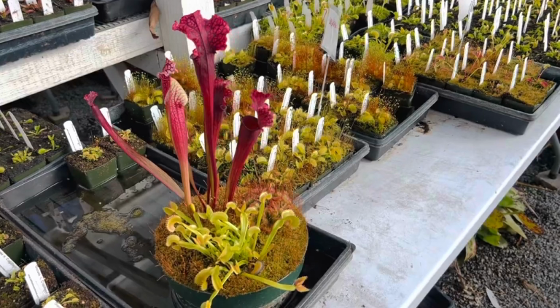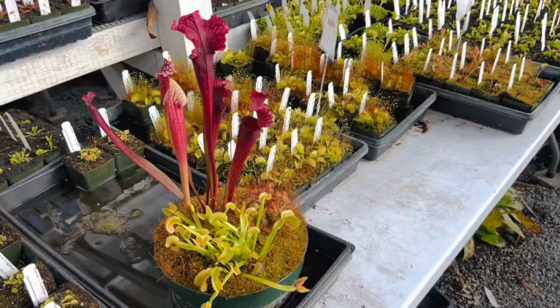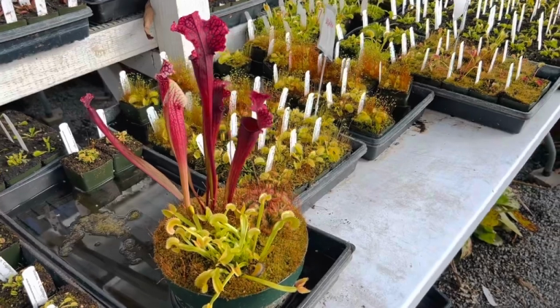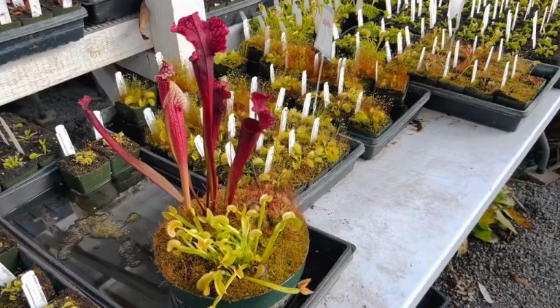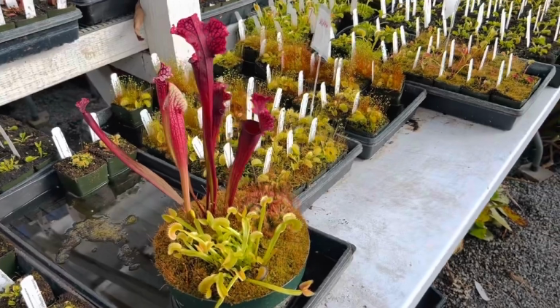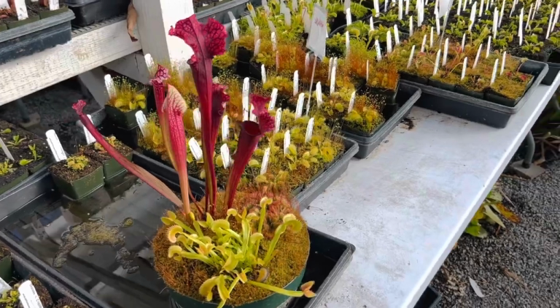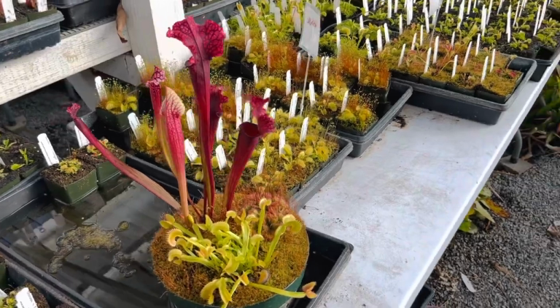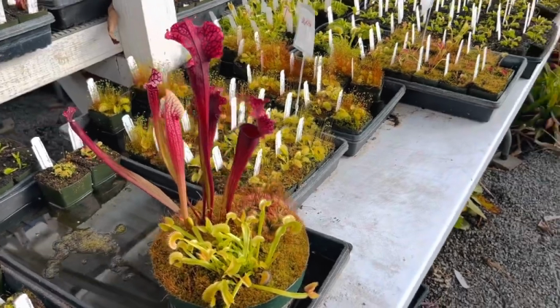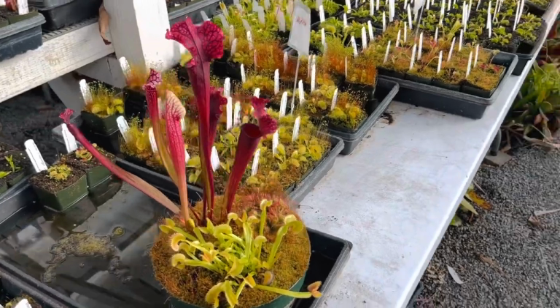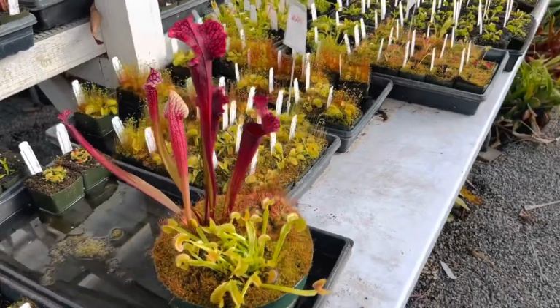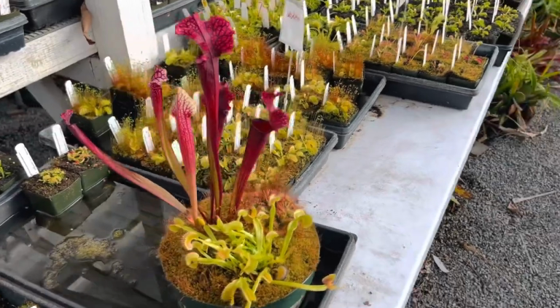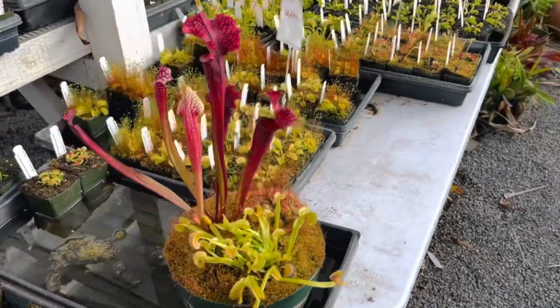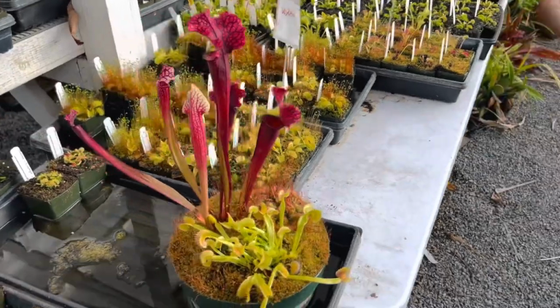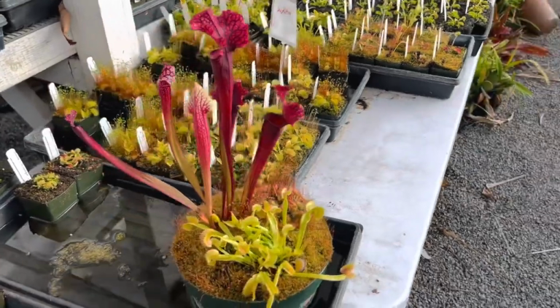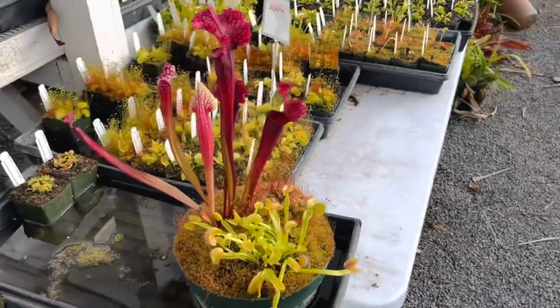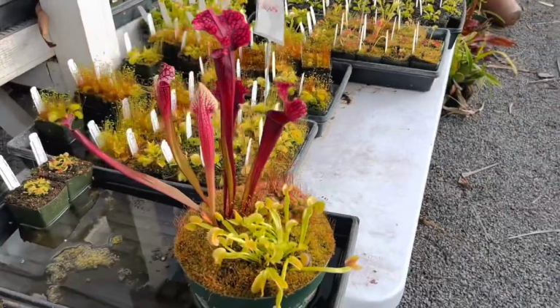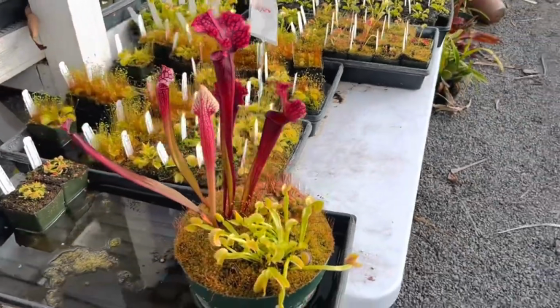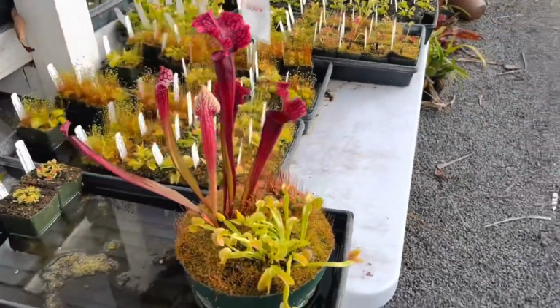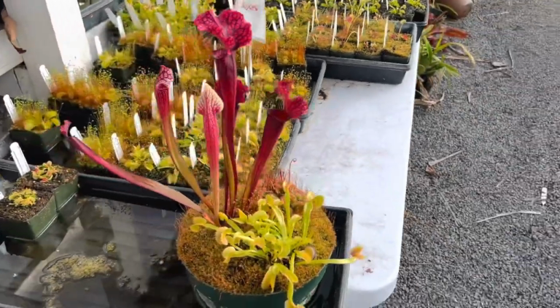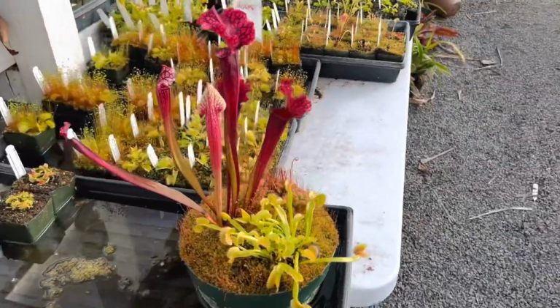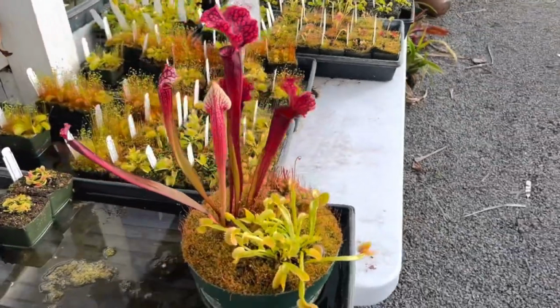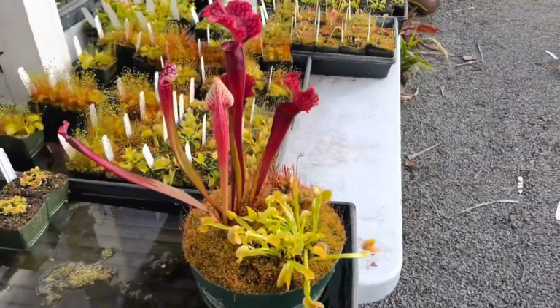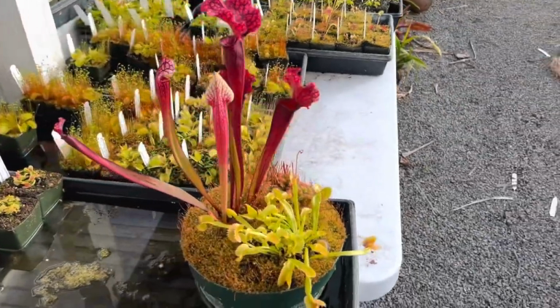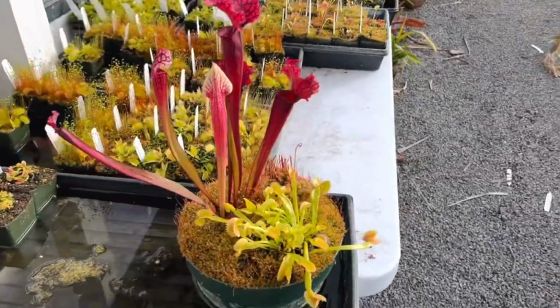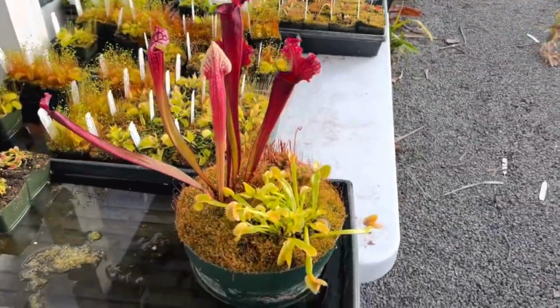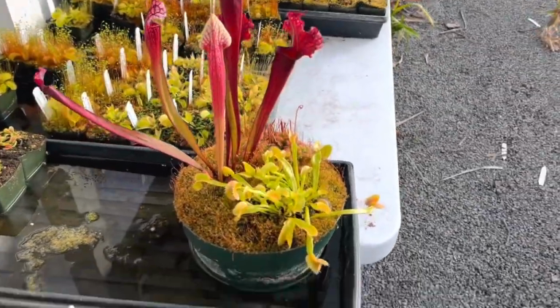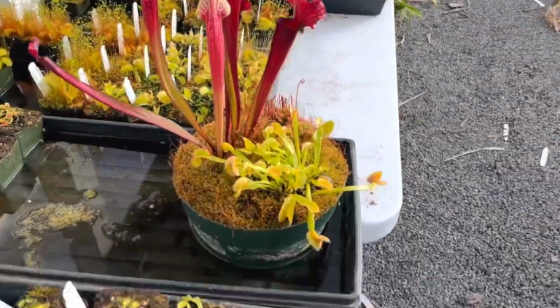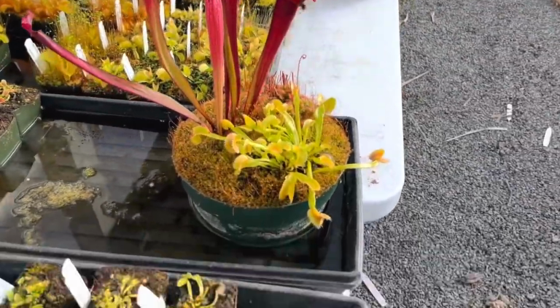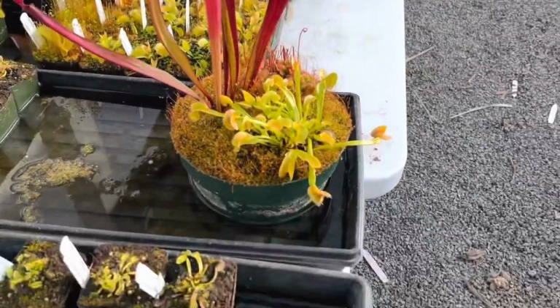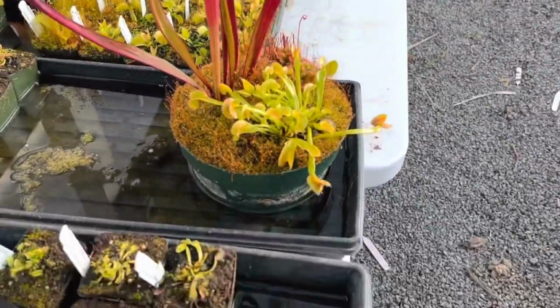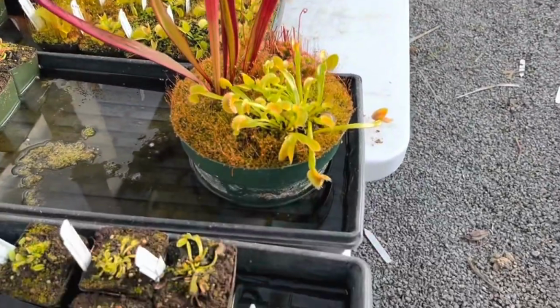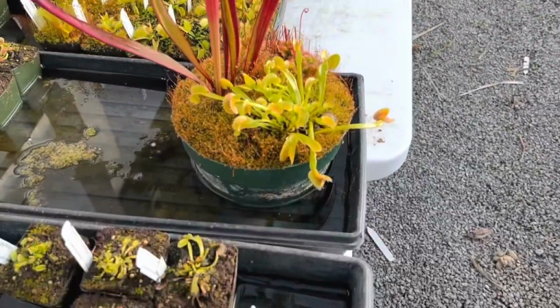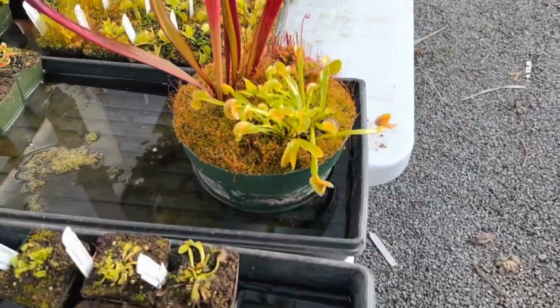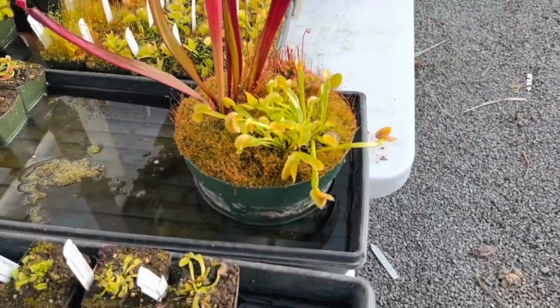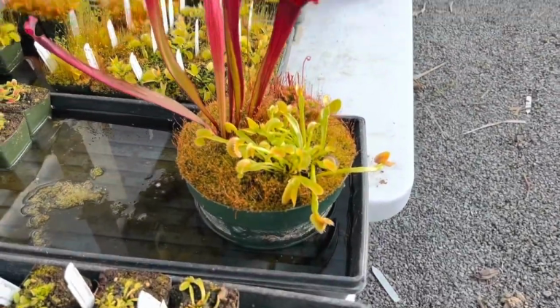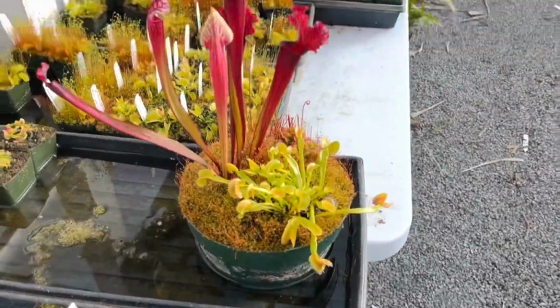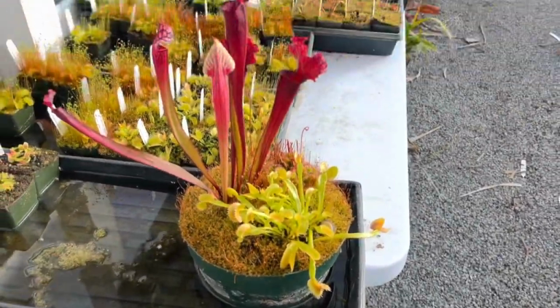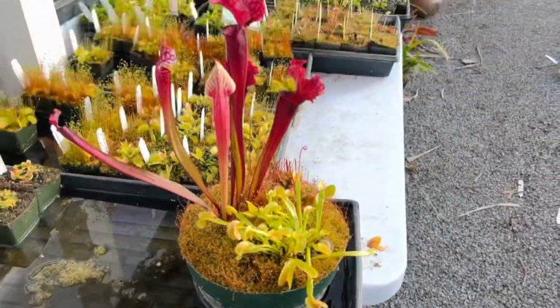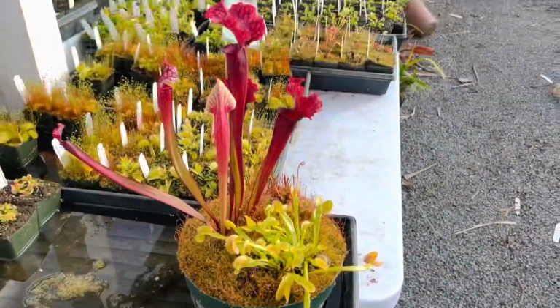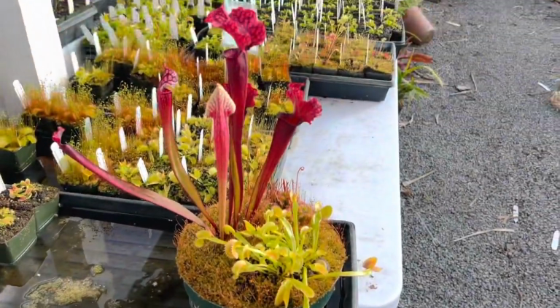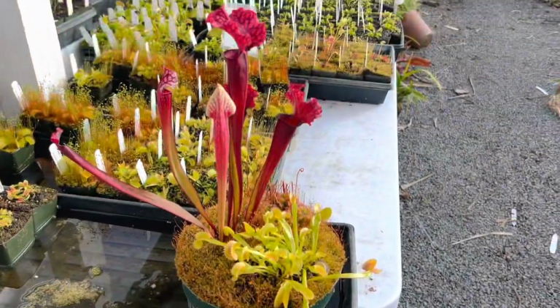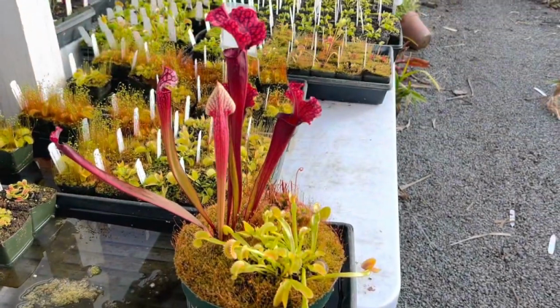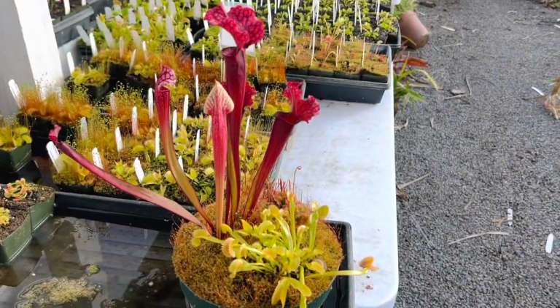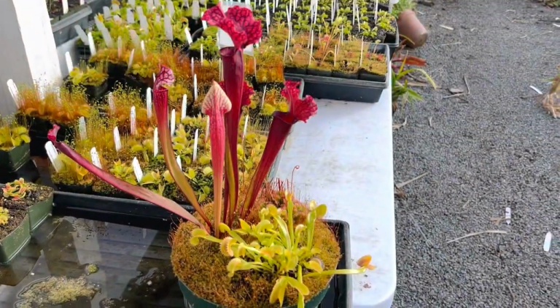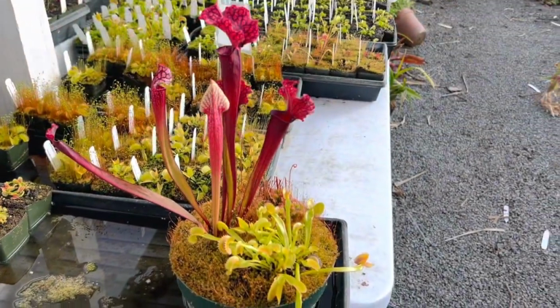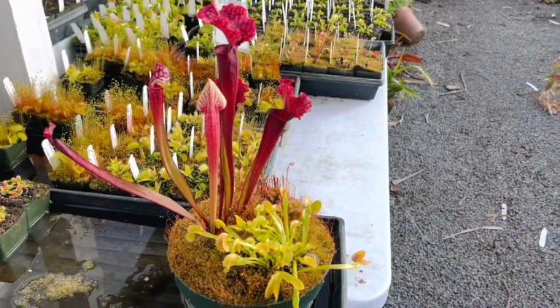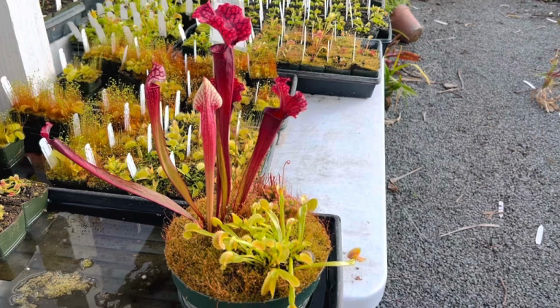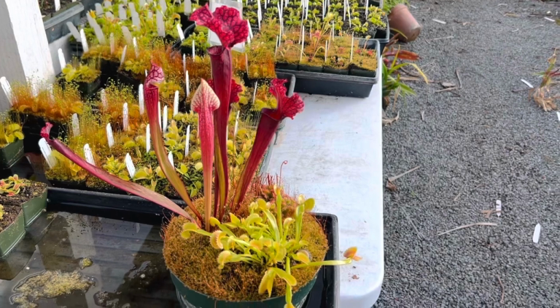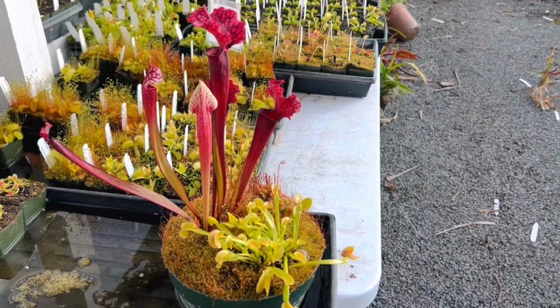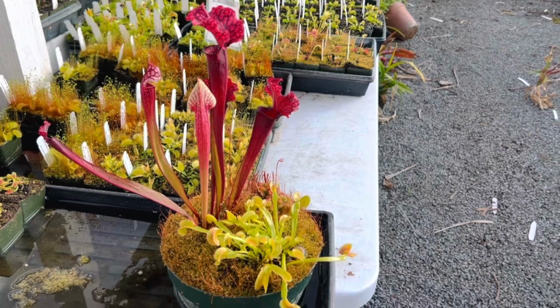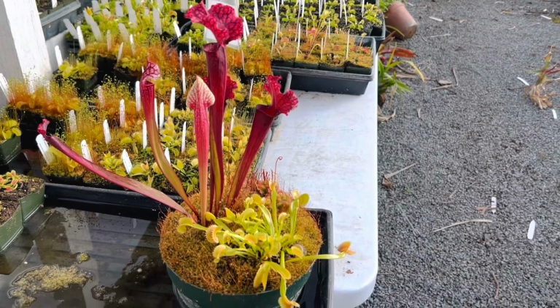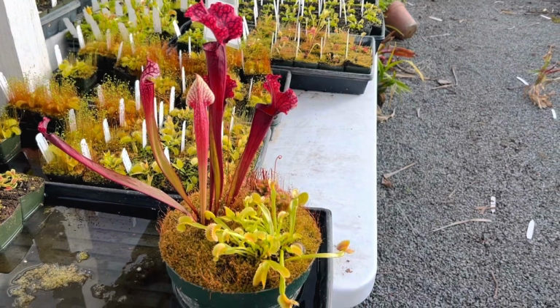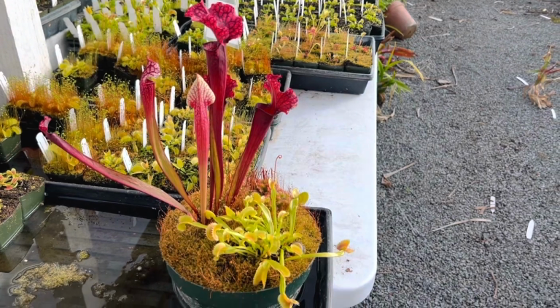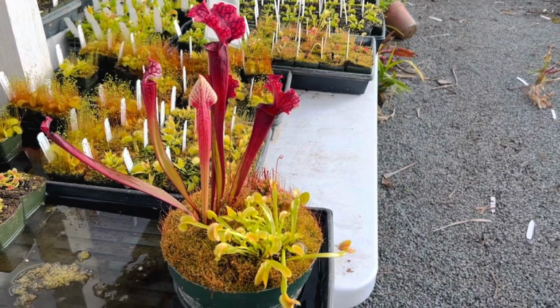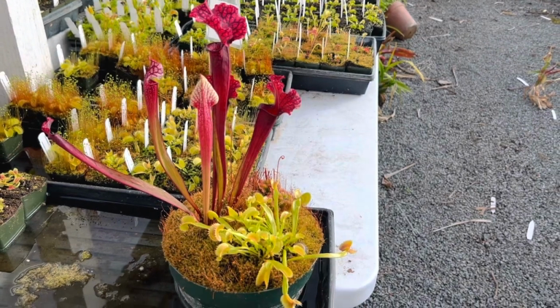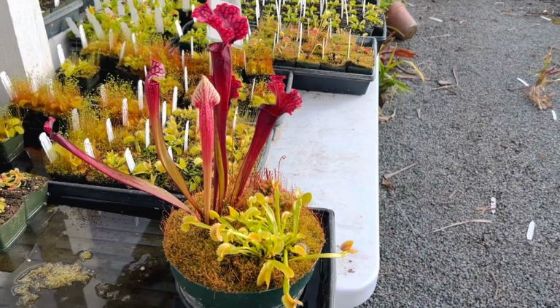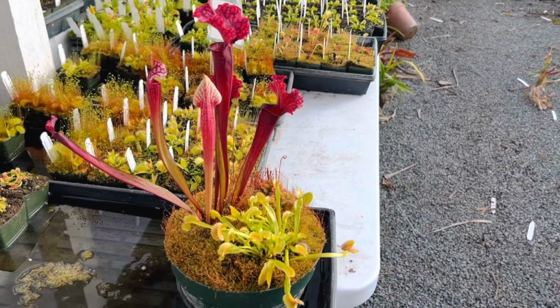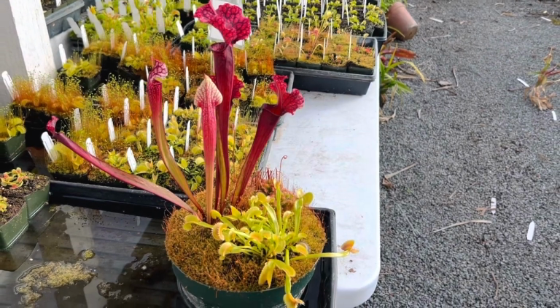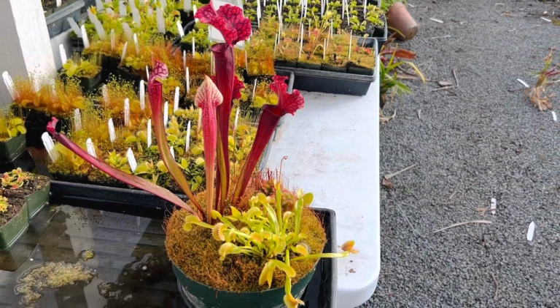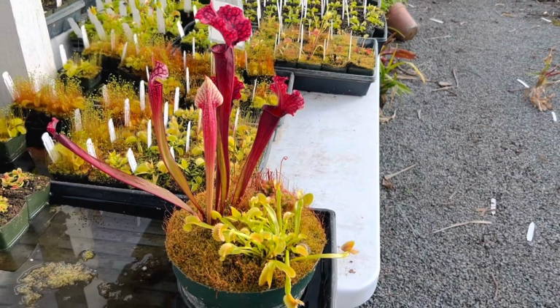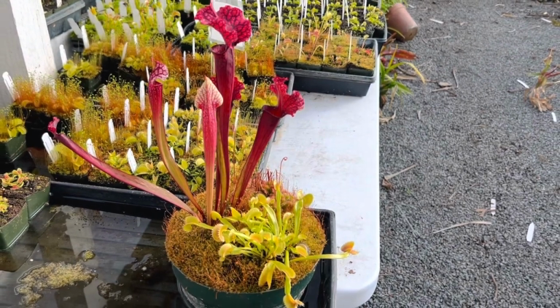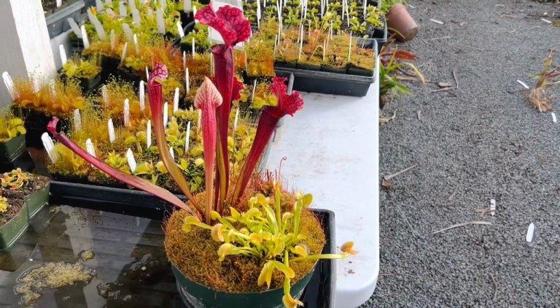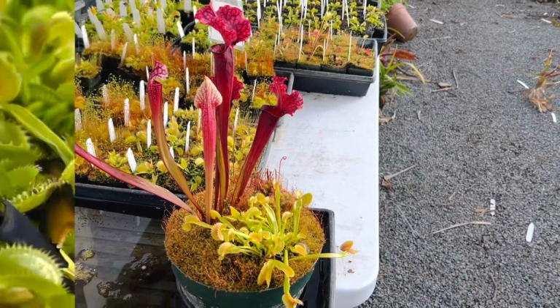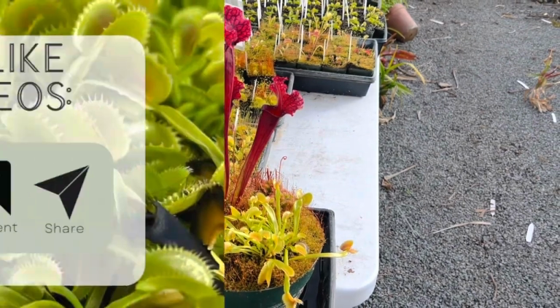We're in zone 9b and they grow extremely well outdoors unprotected, but we make sure they're always sitting in water to offset the heat. I hope that helps — happy growing!